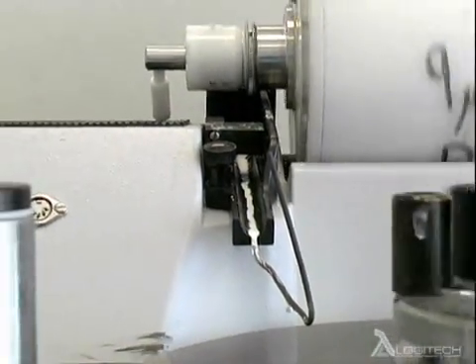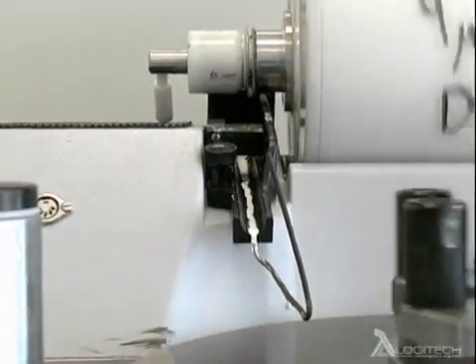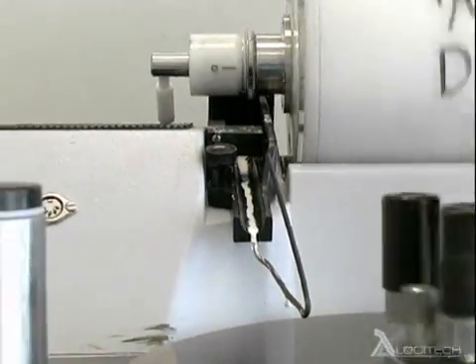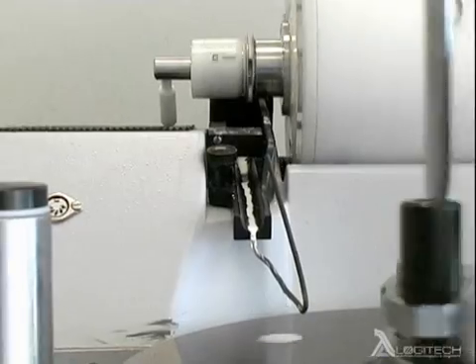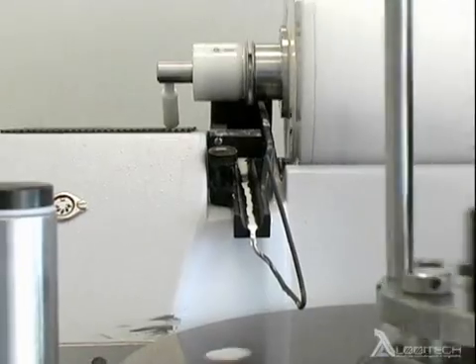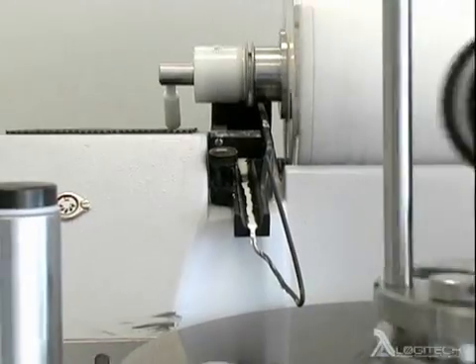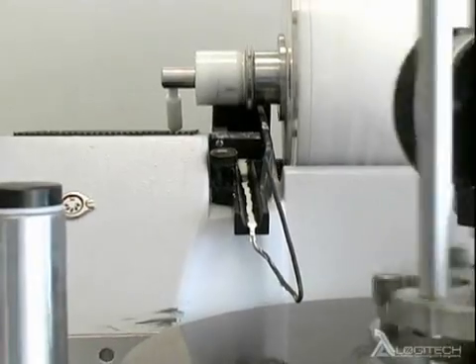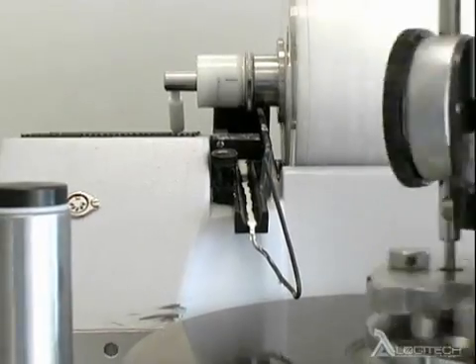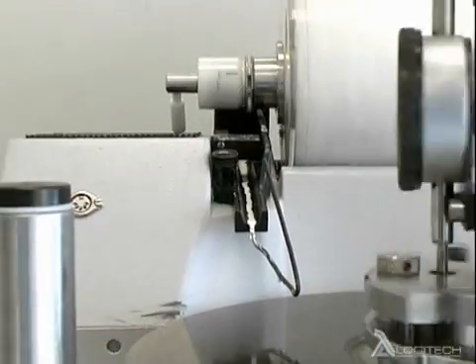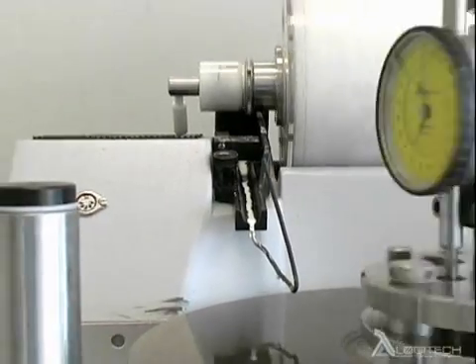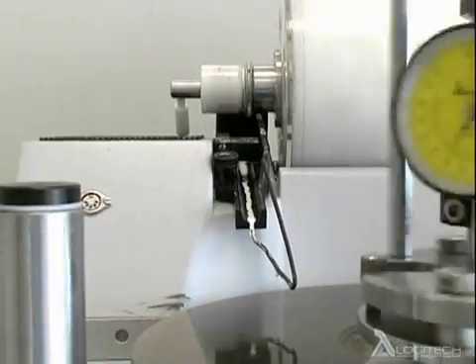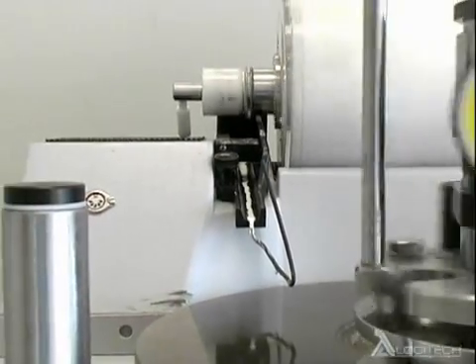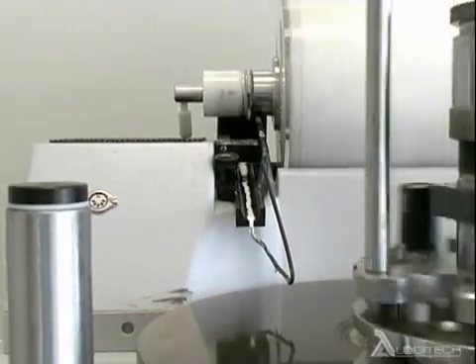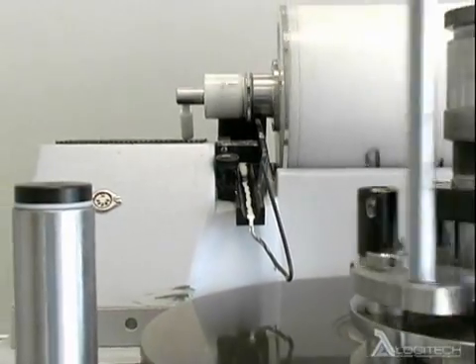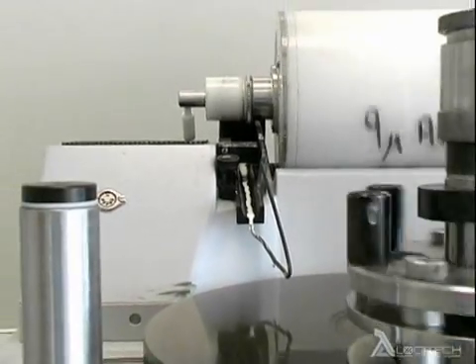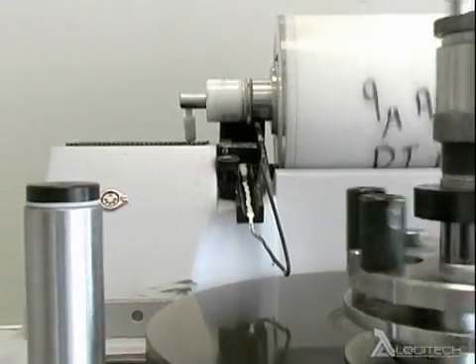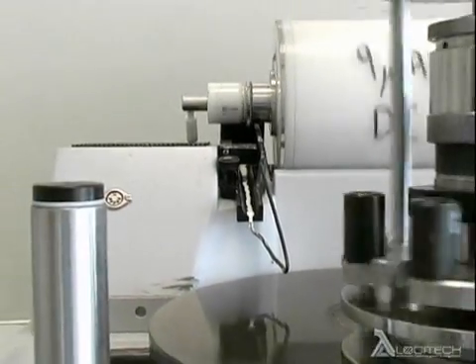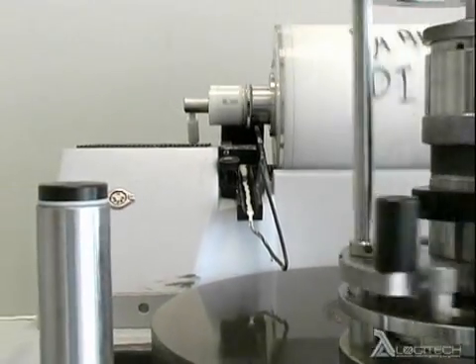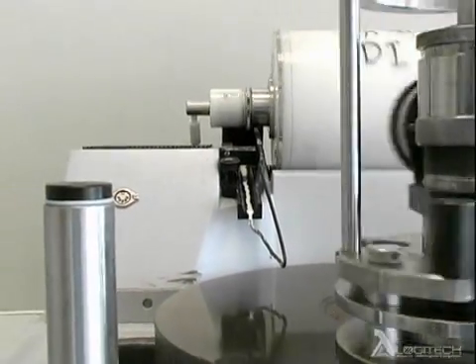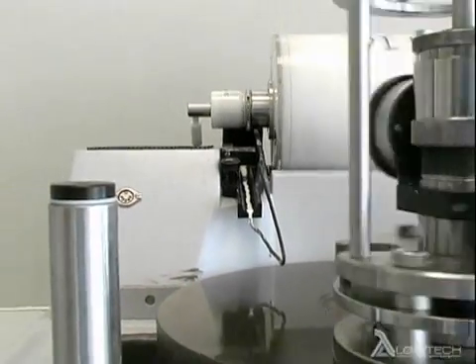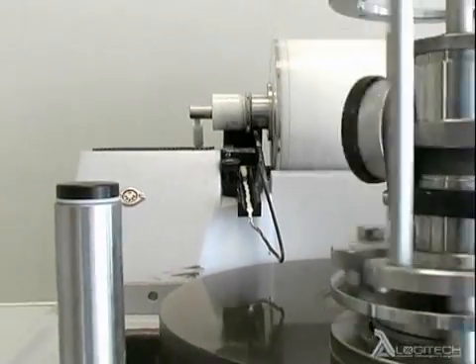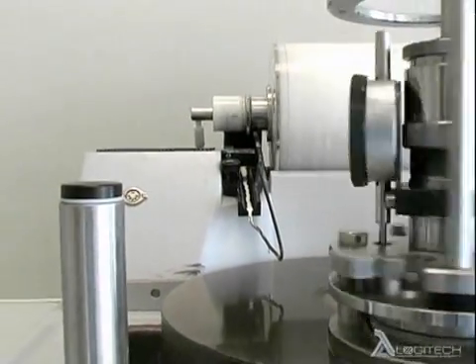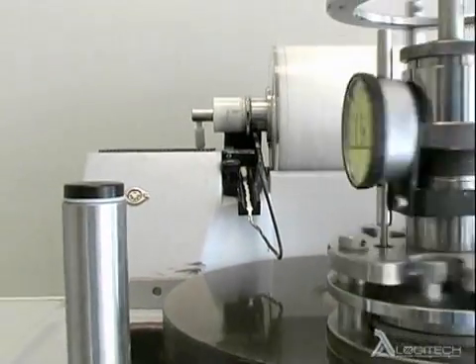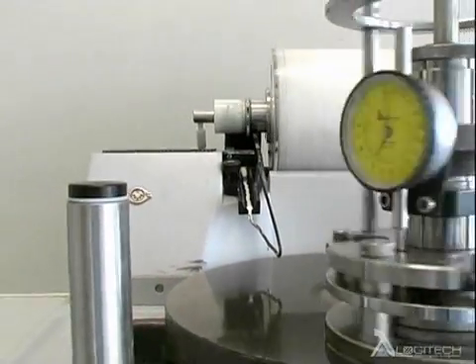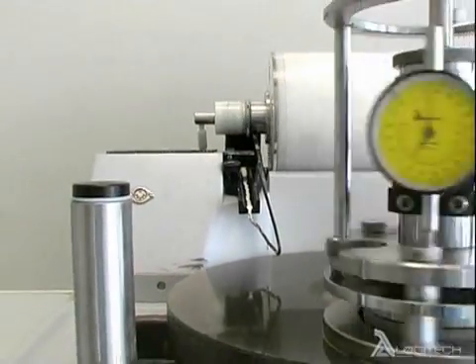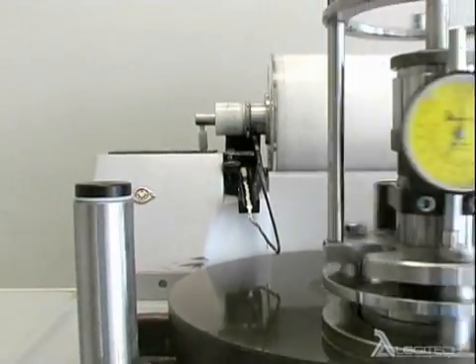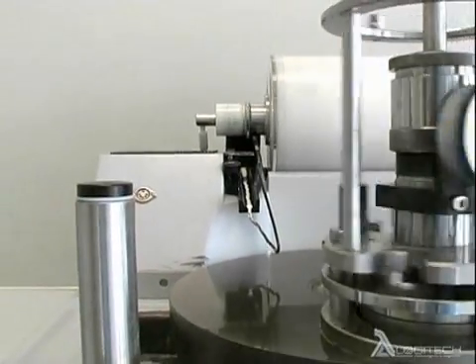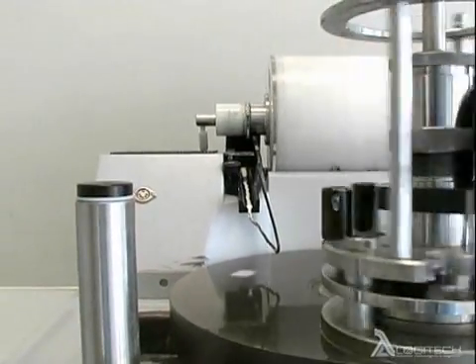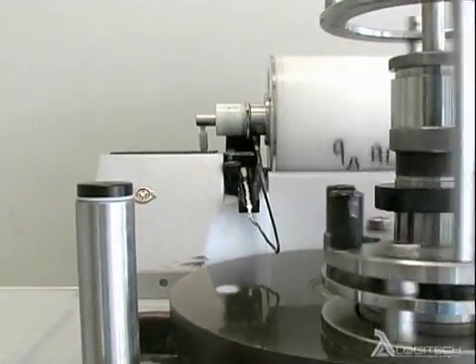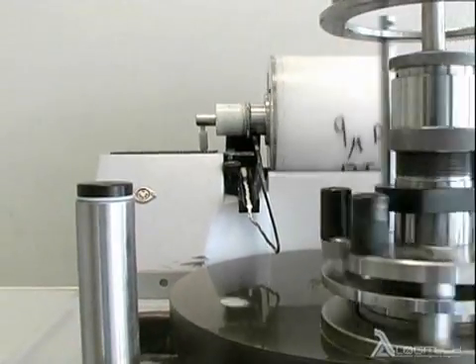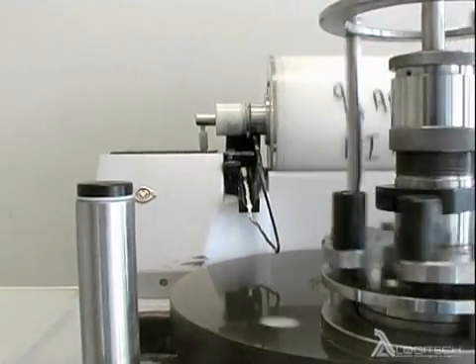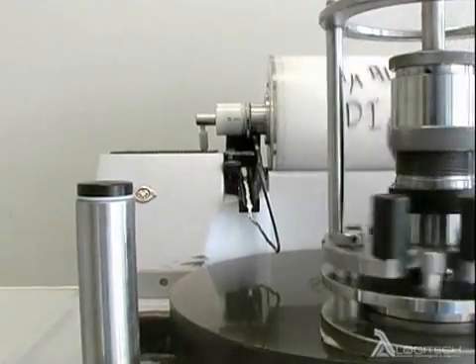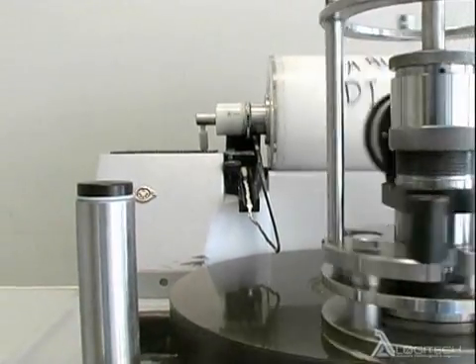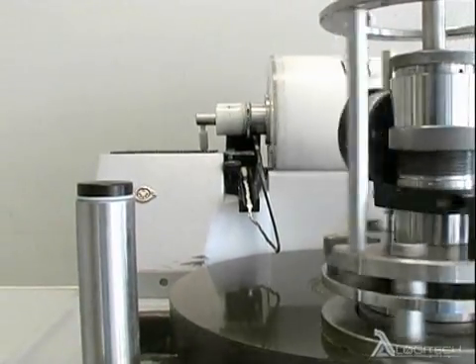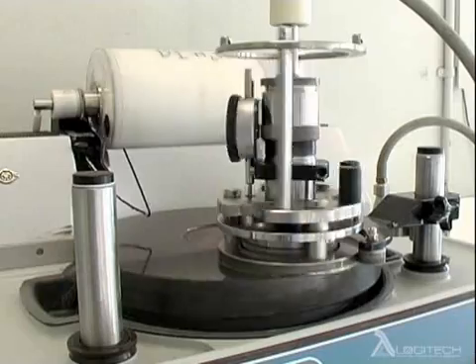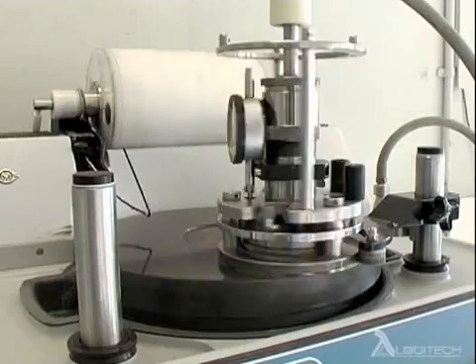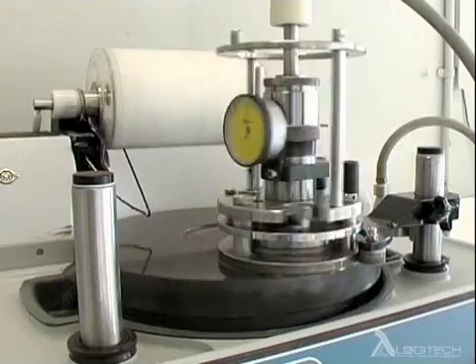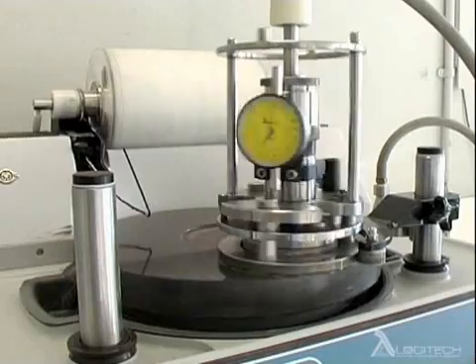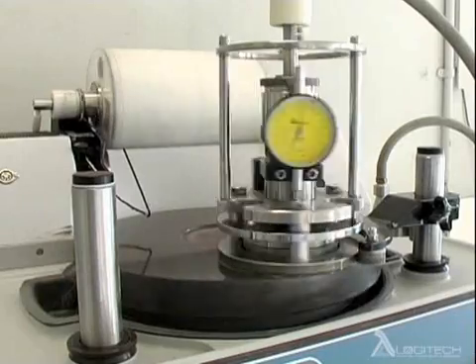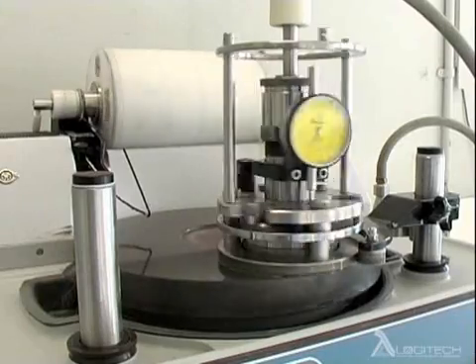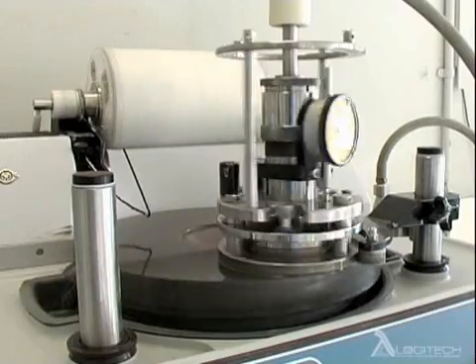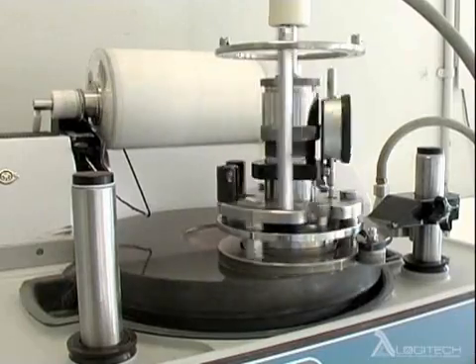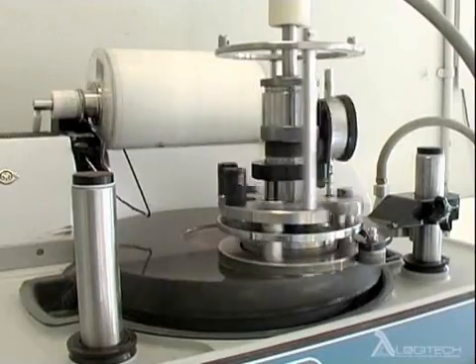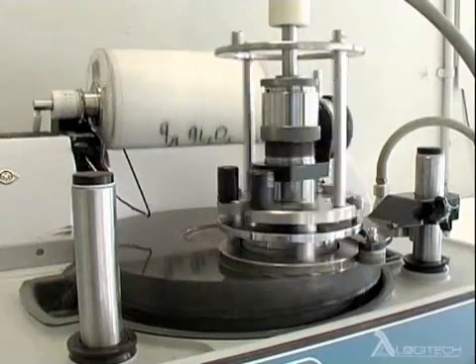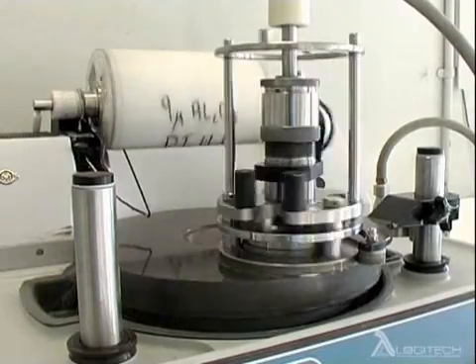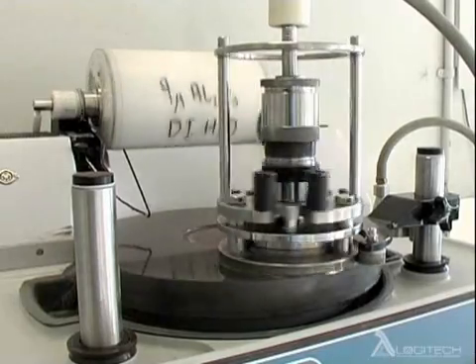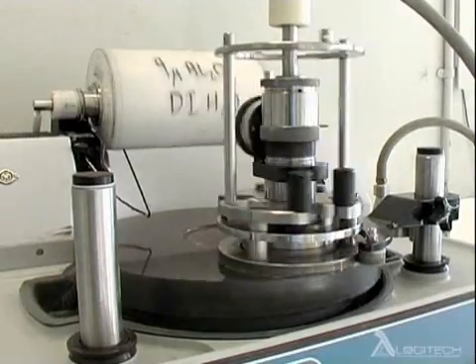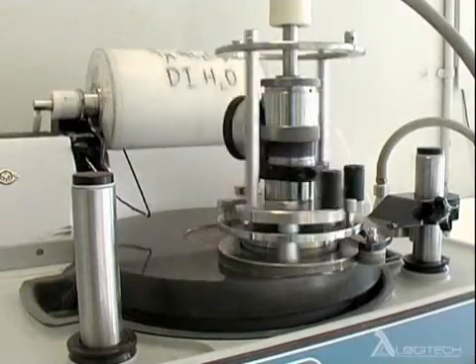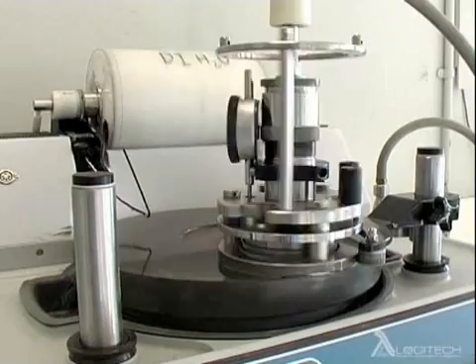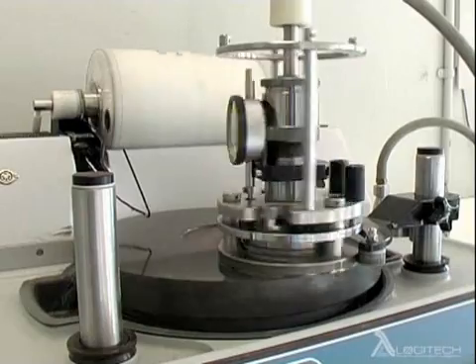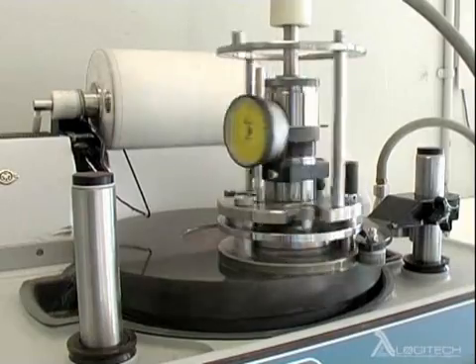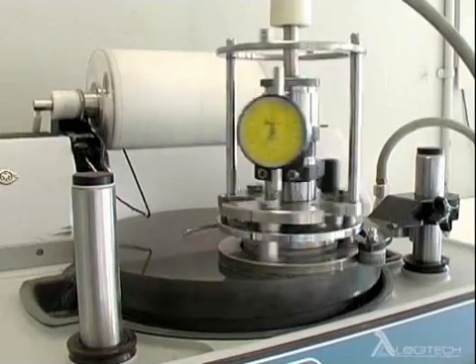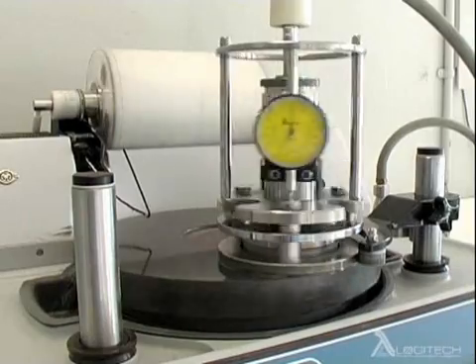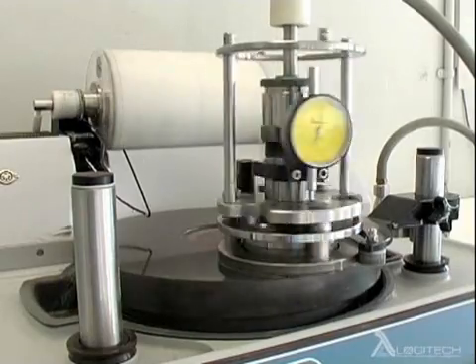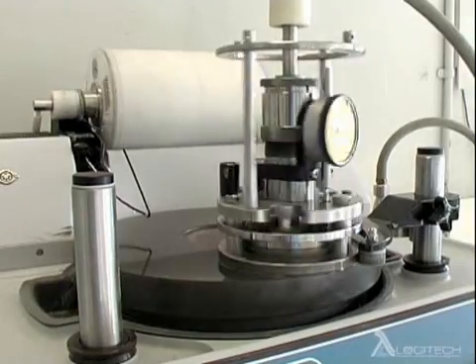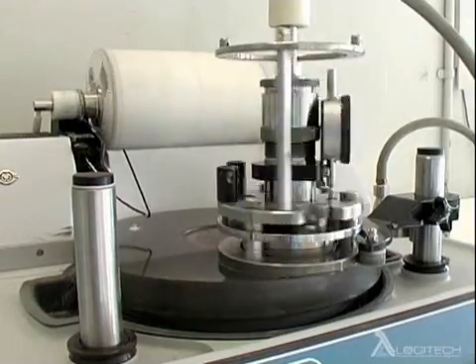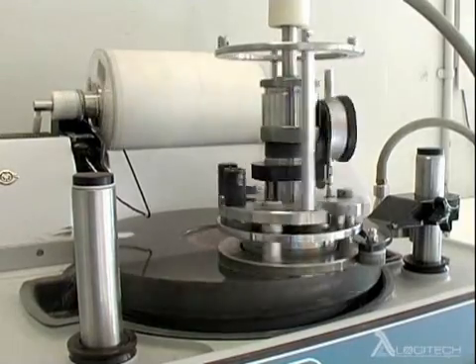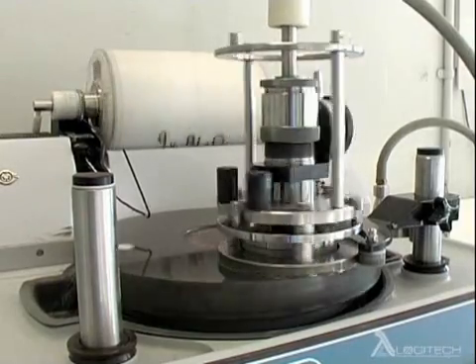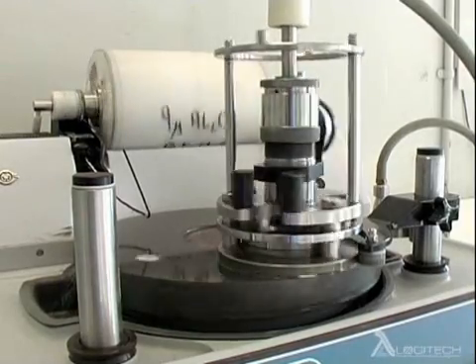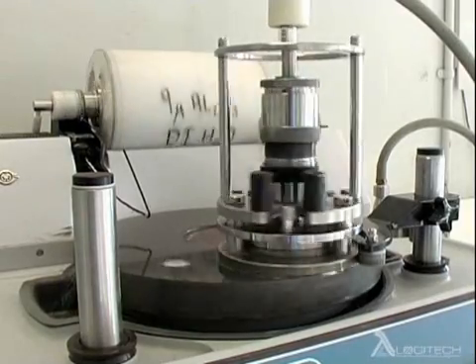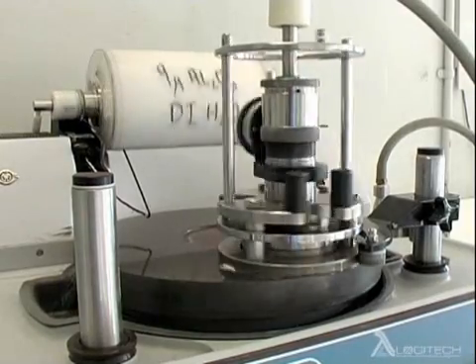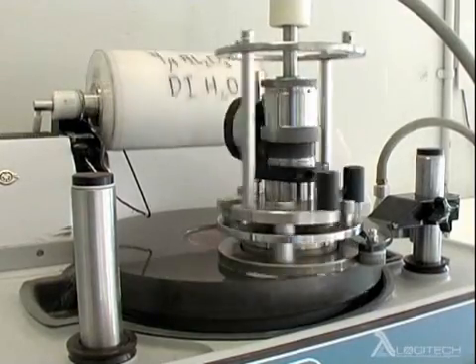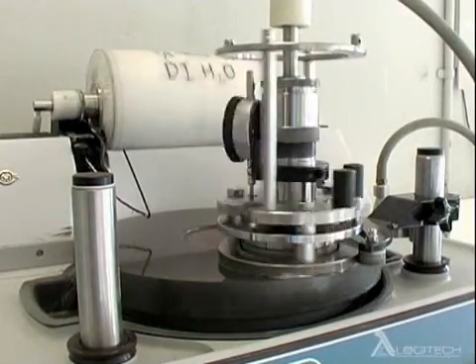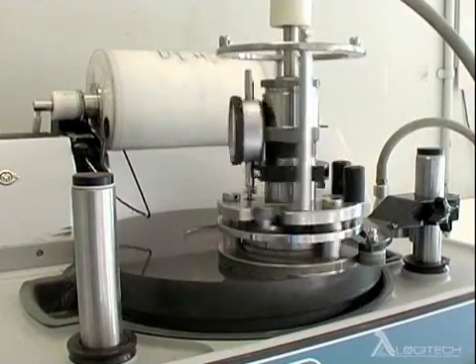The removable drip tray below the plate receives and removes the suspended abrasive slurry, making cleaning quick and simple.